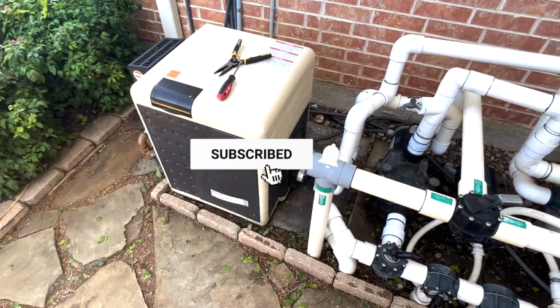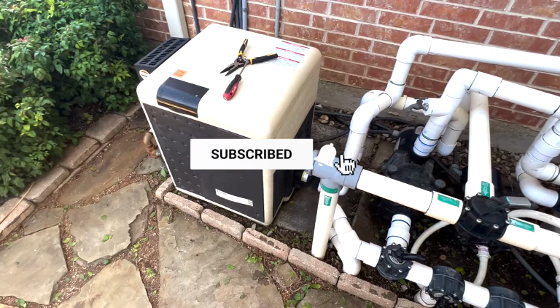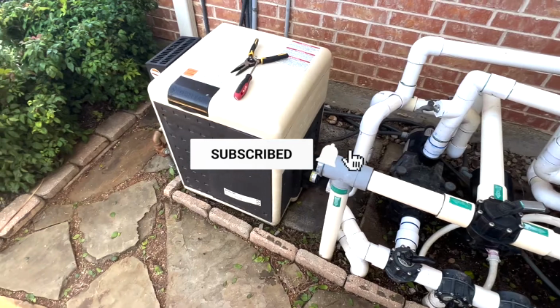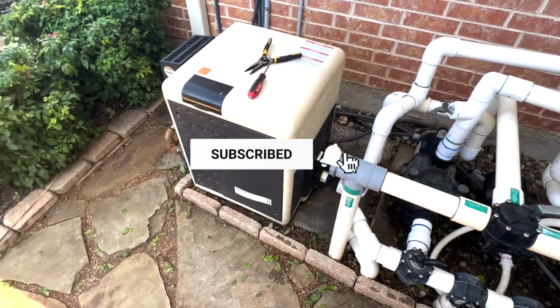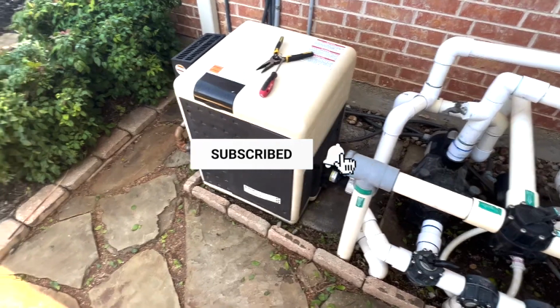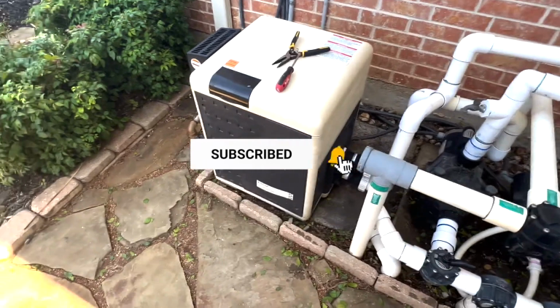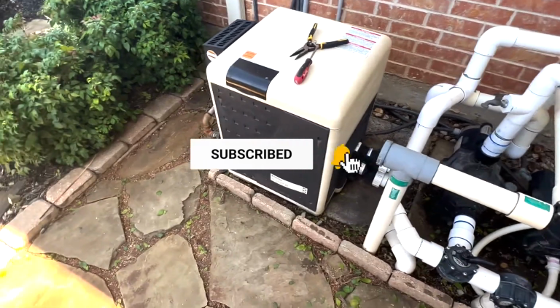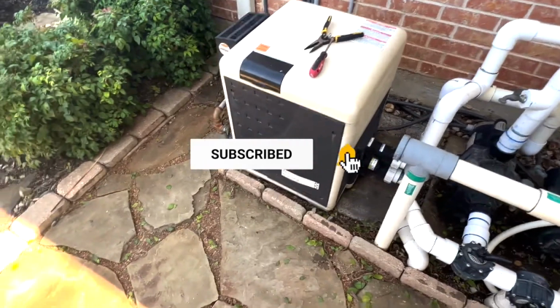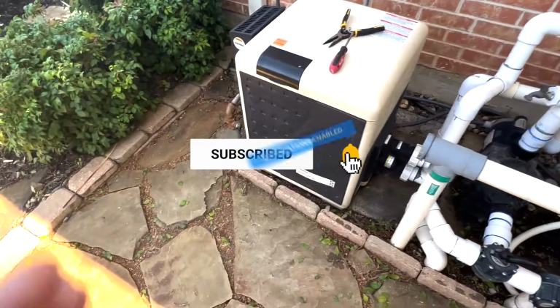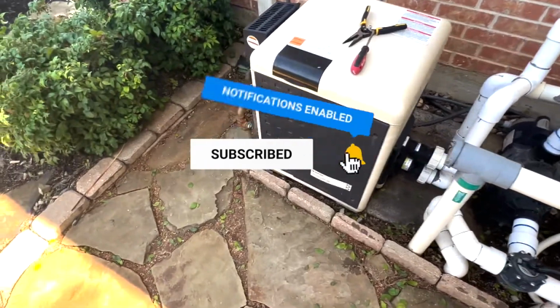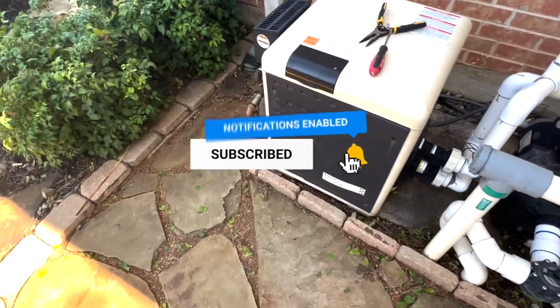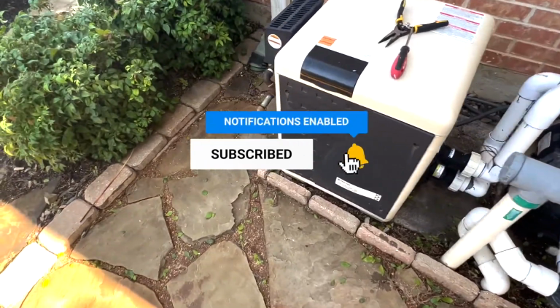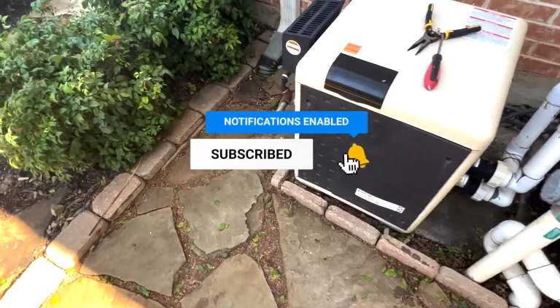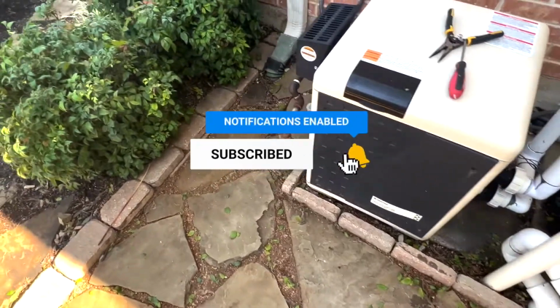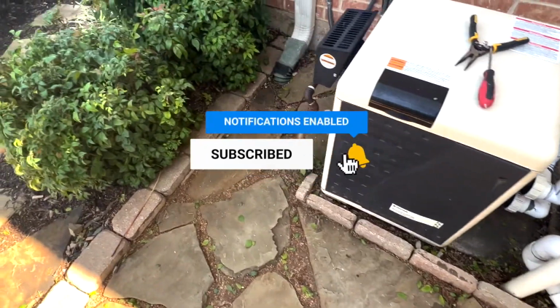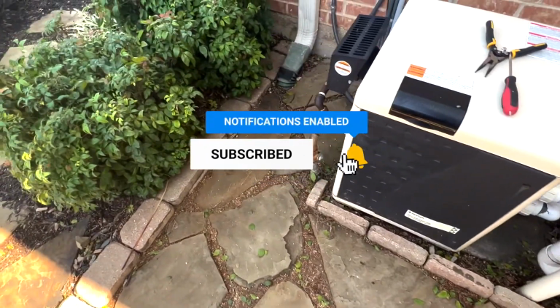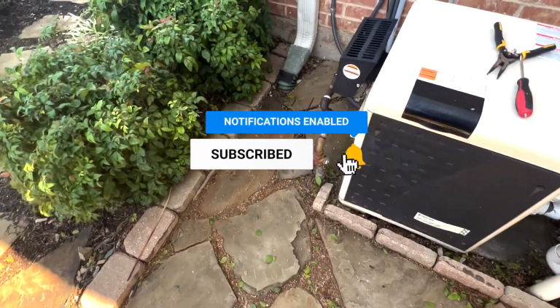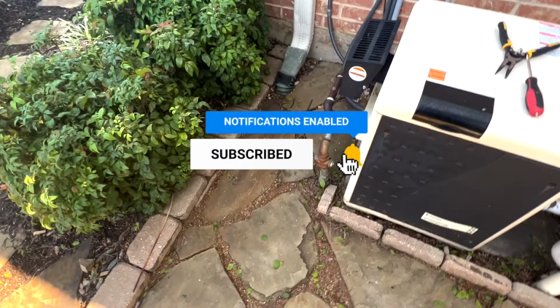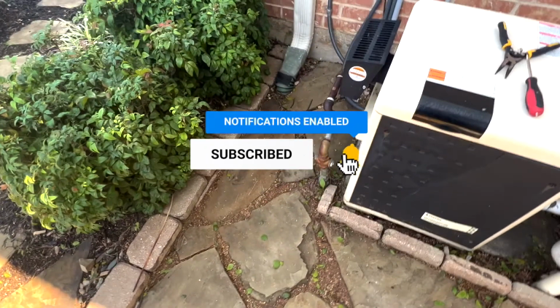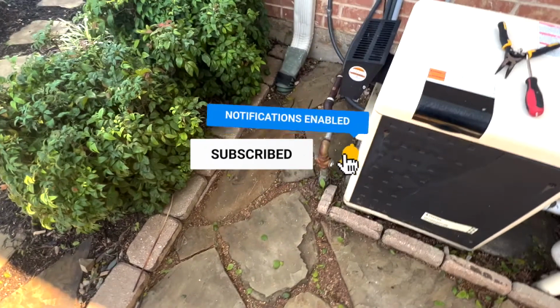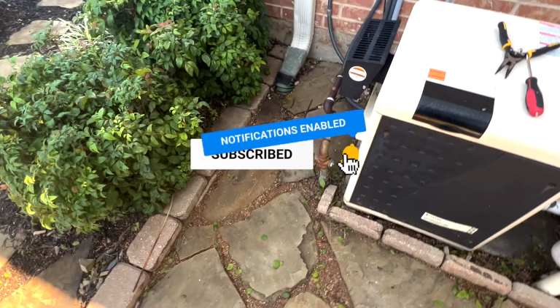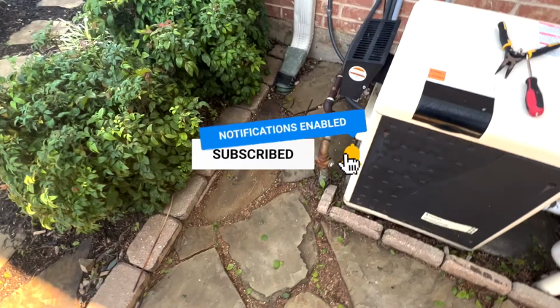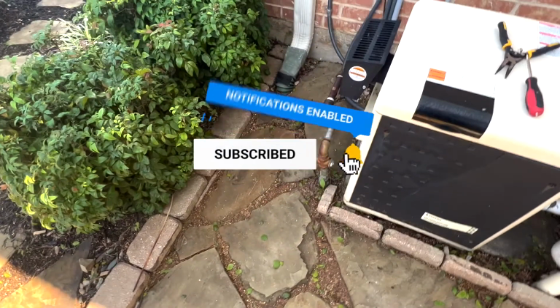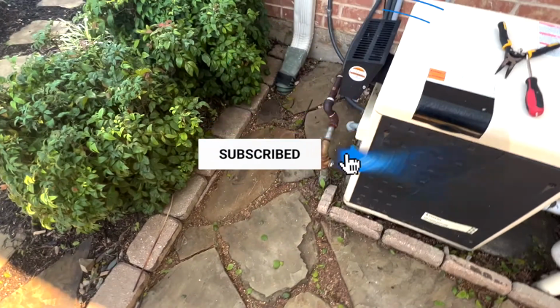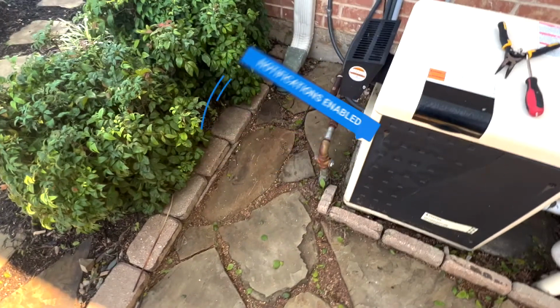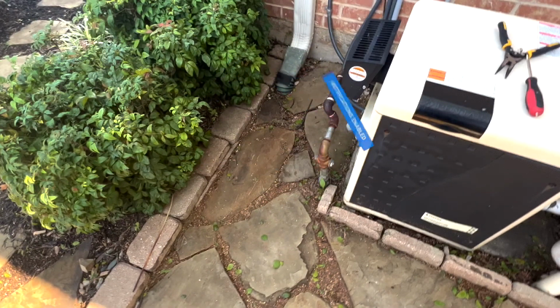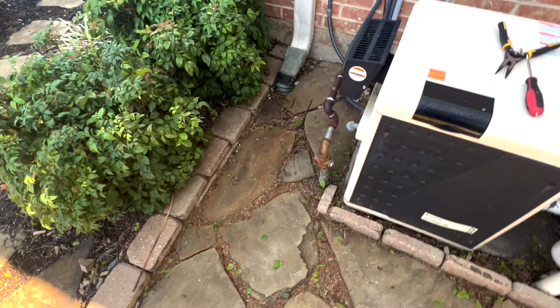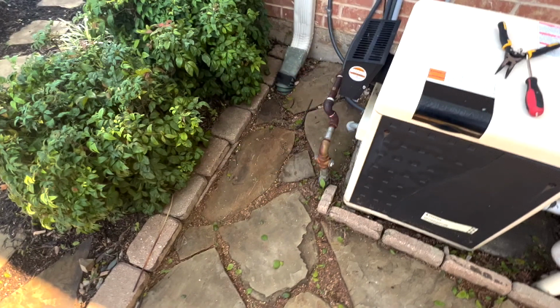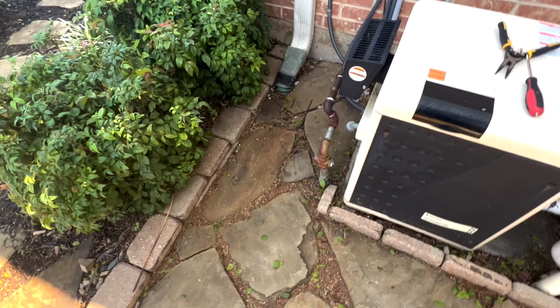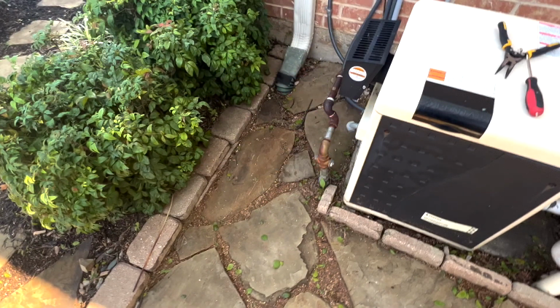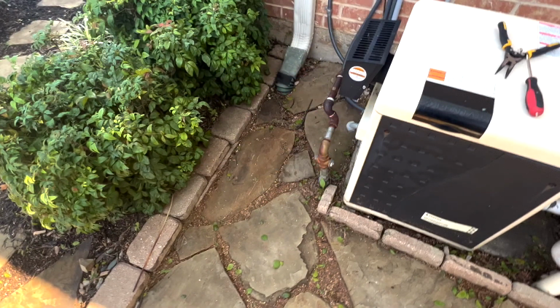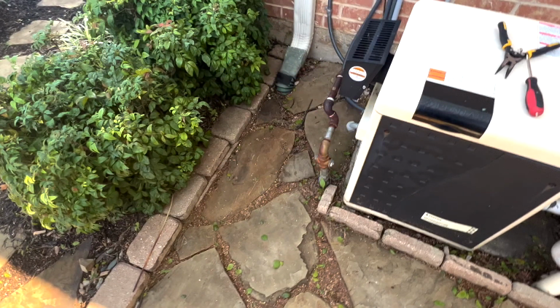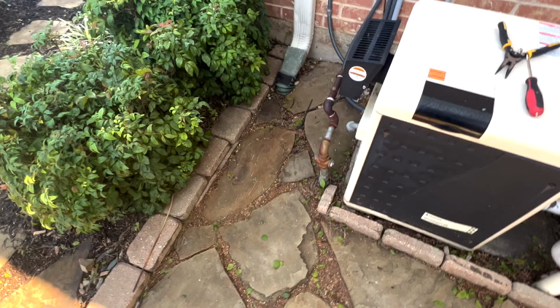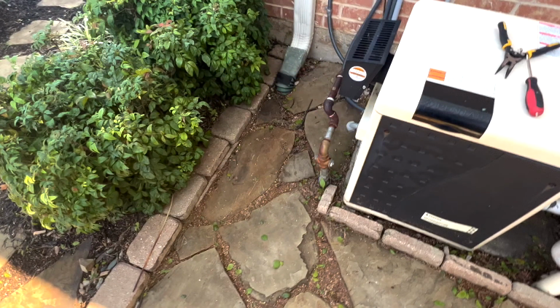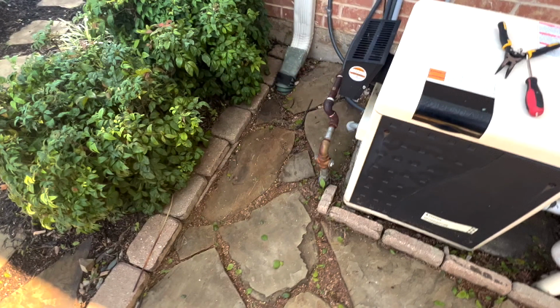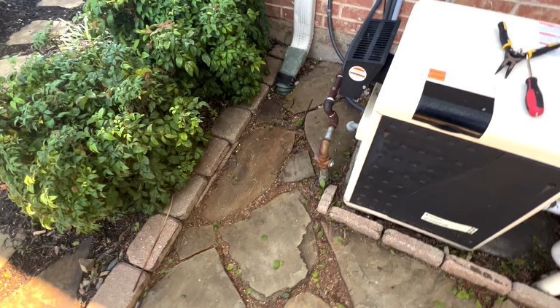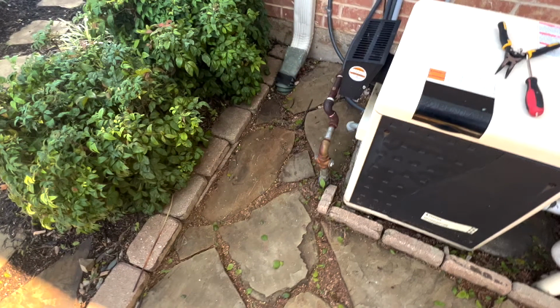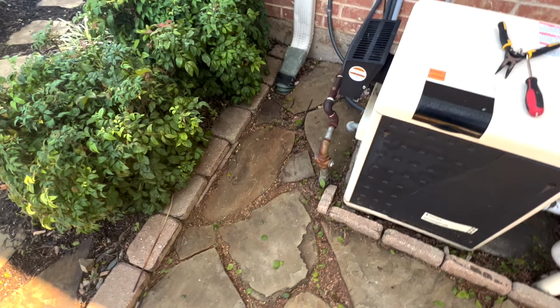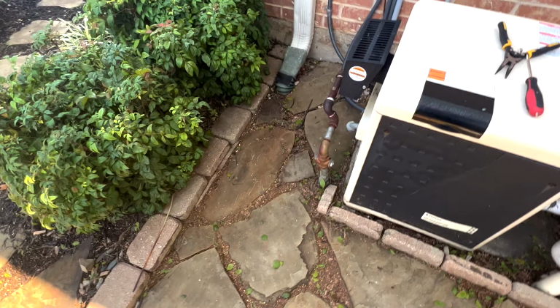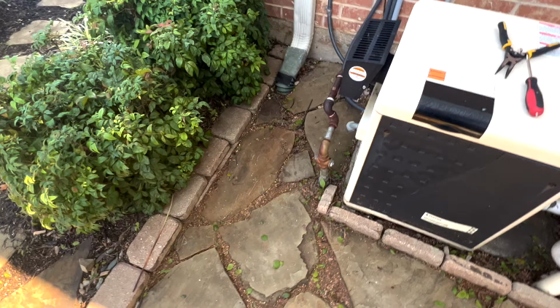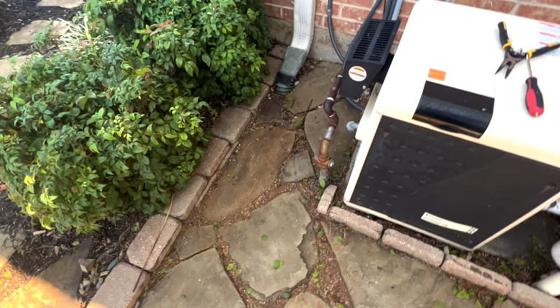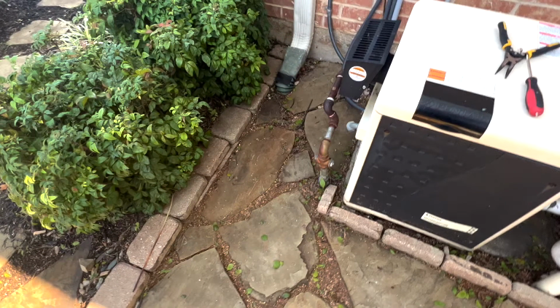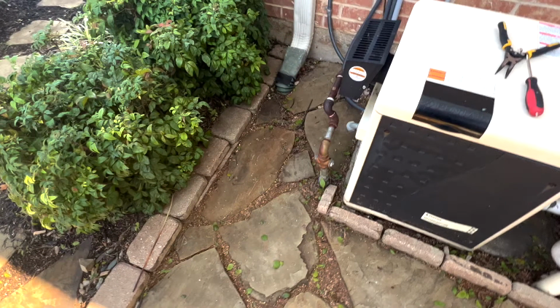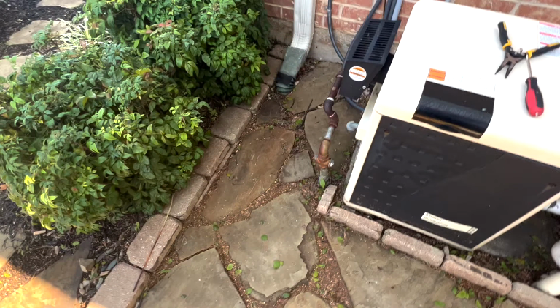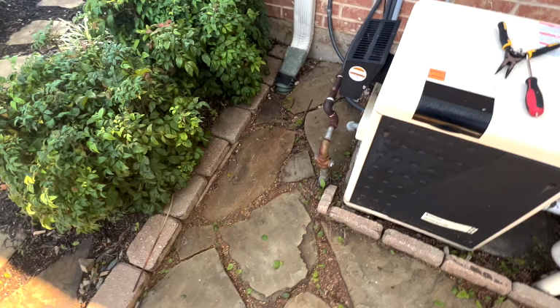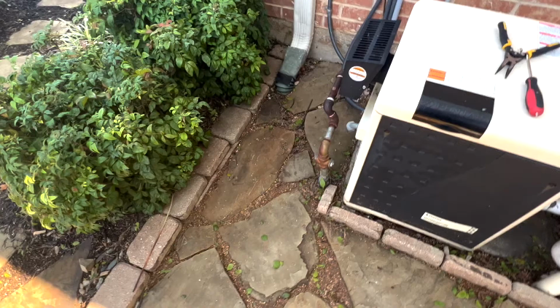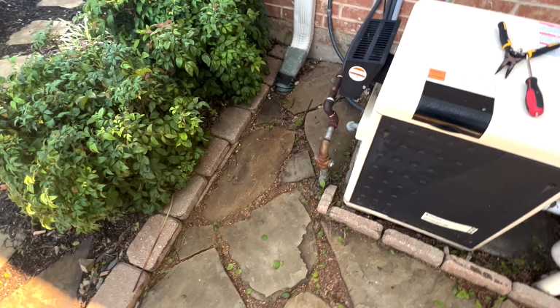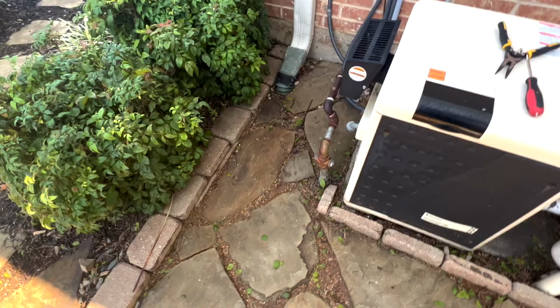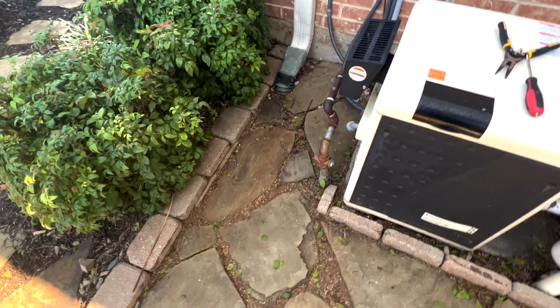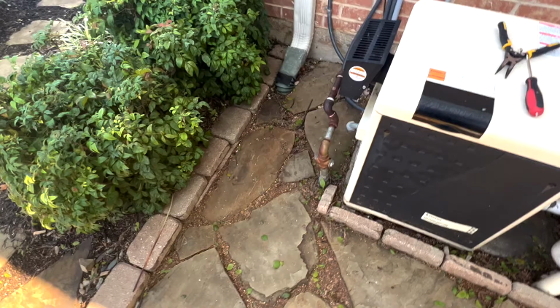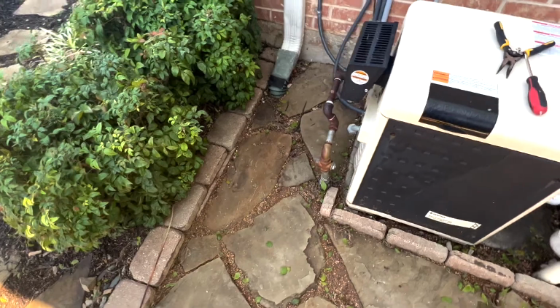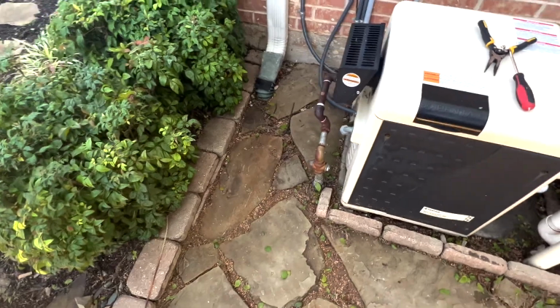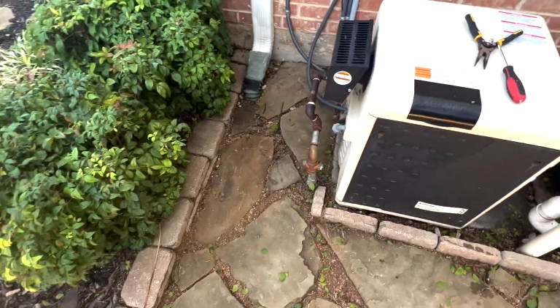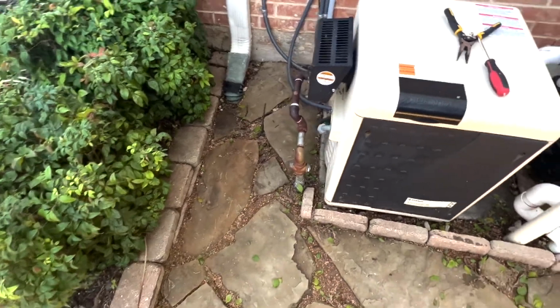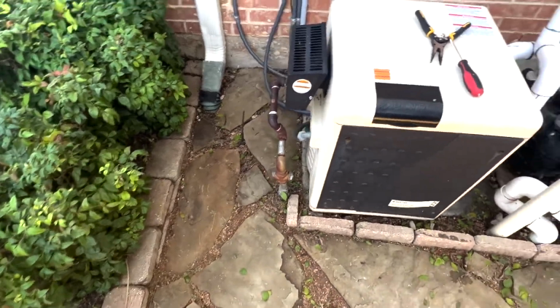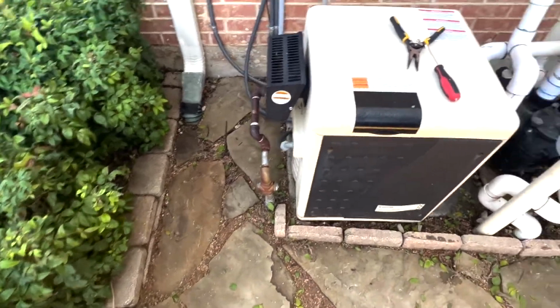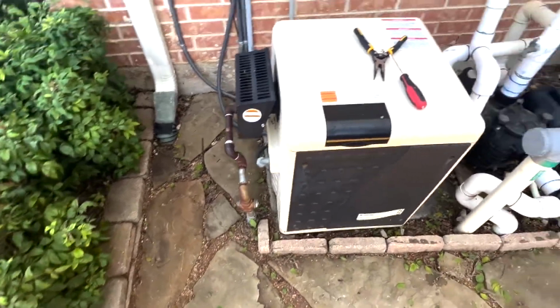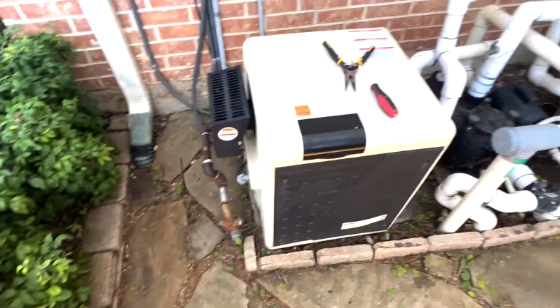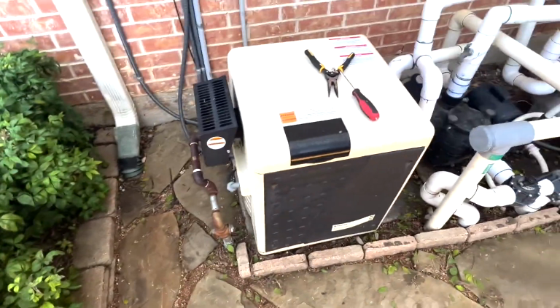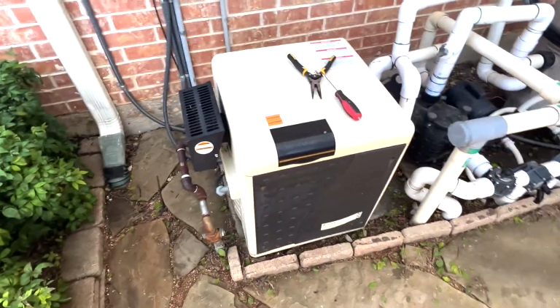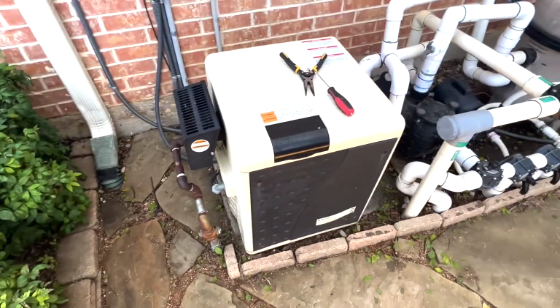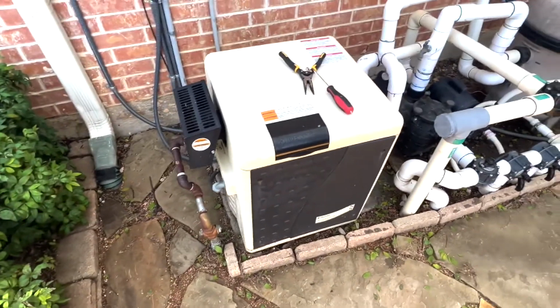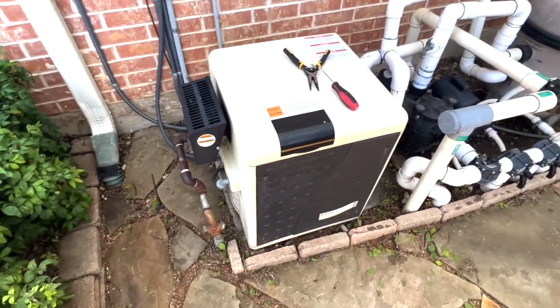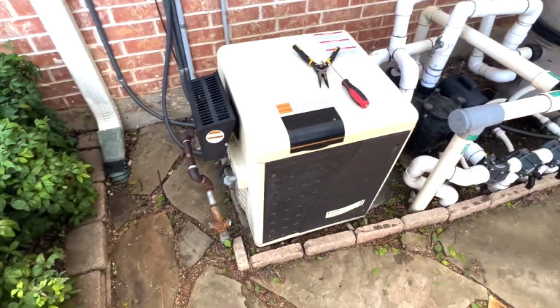We were asked to come out and do a pool school for this client at their new home. The home inspector did not note any issues with the pool or equipment.